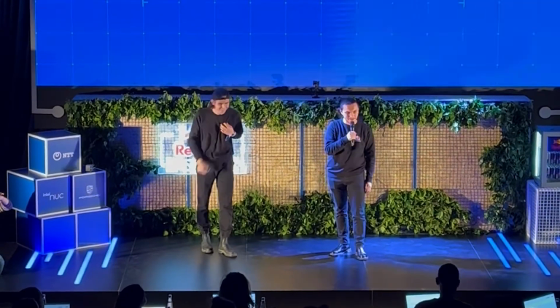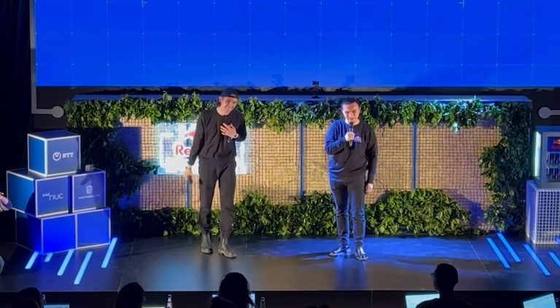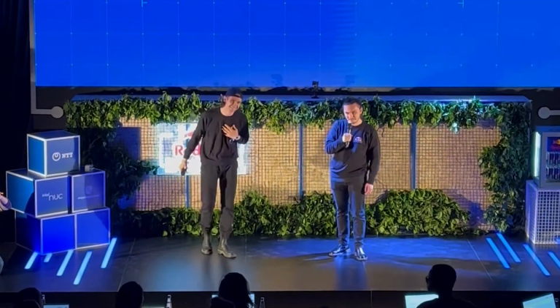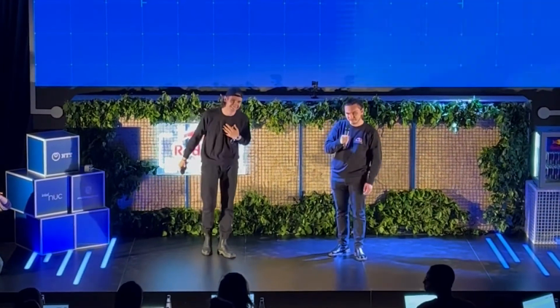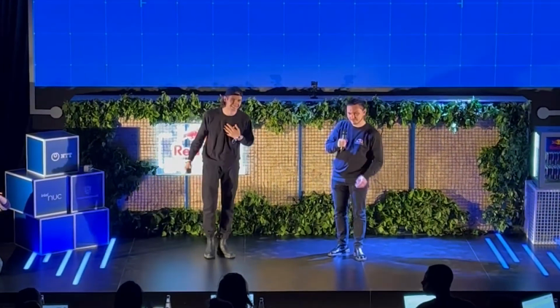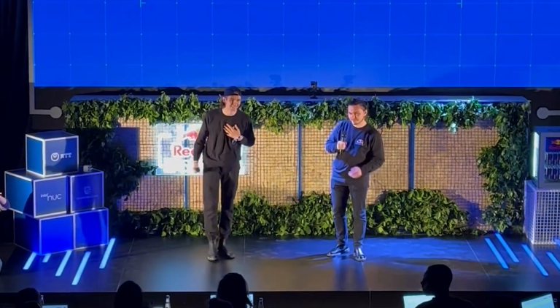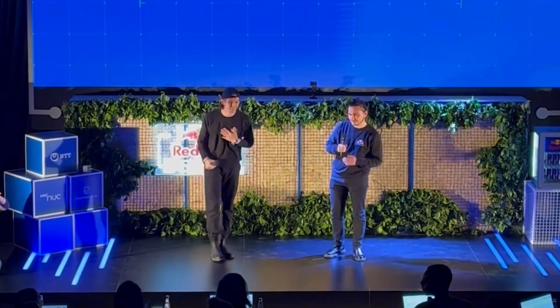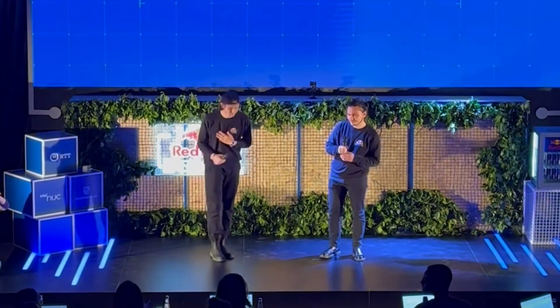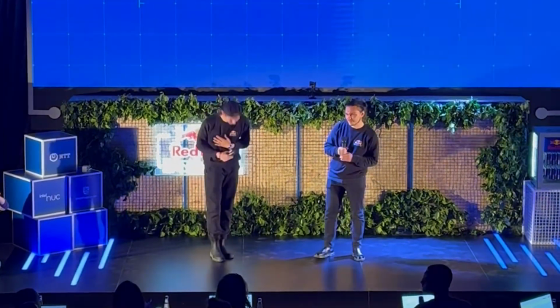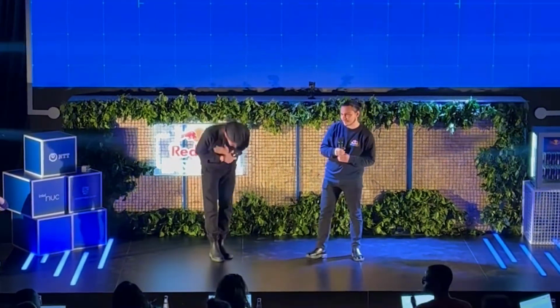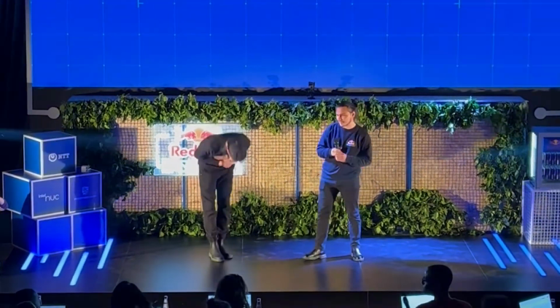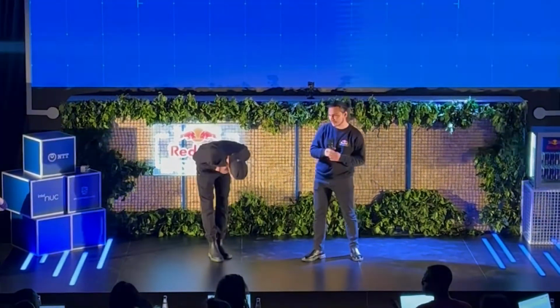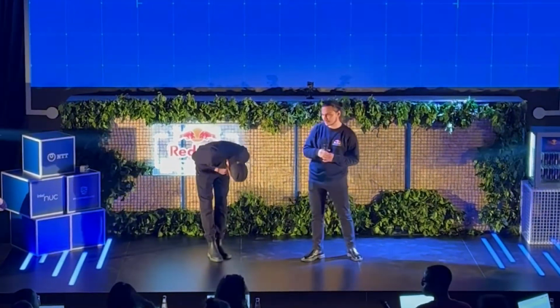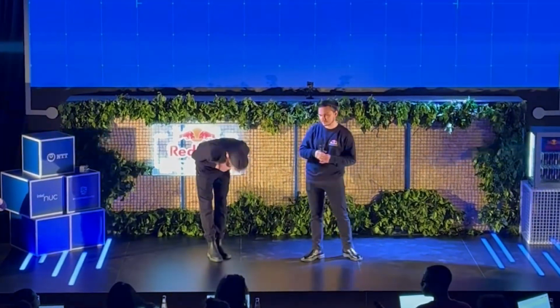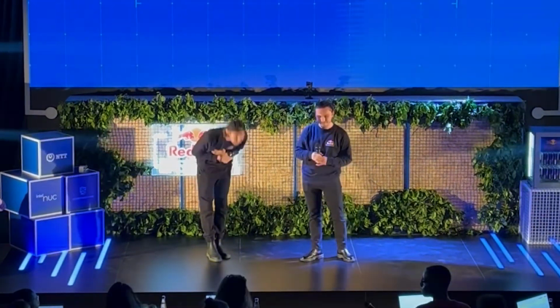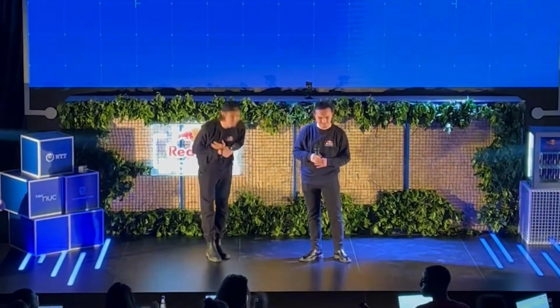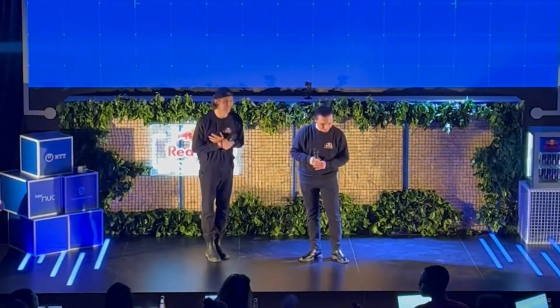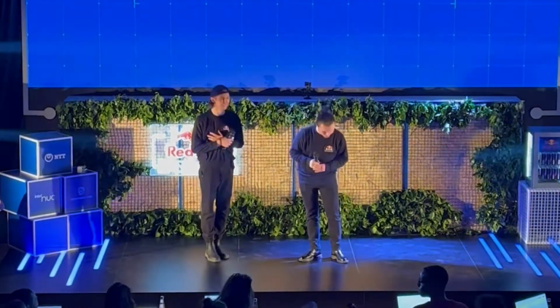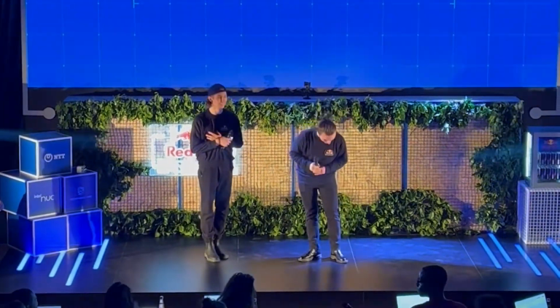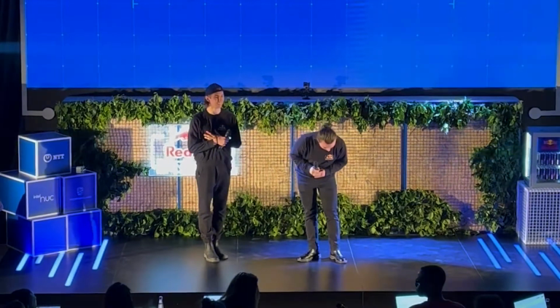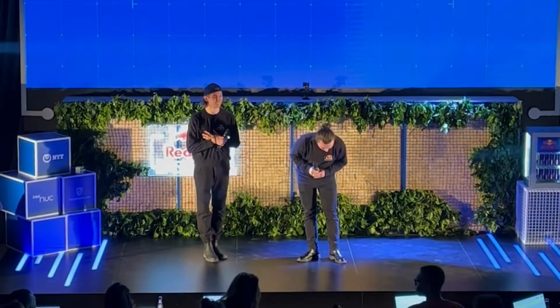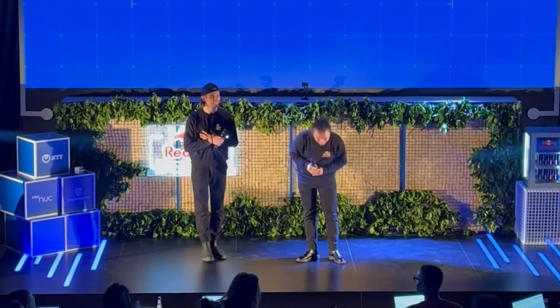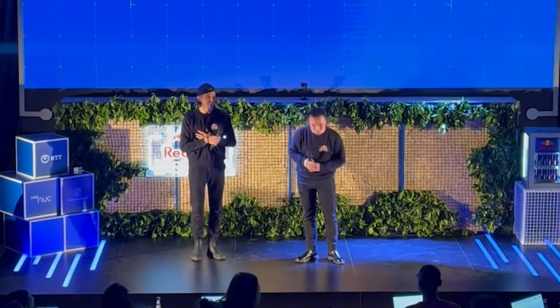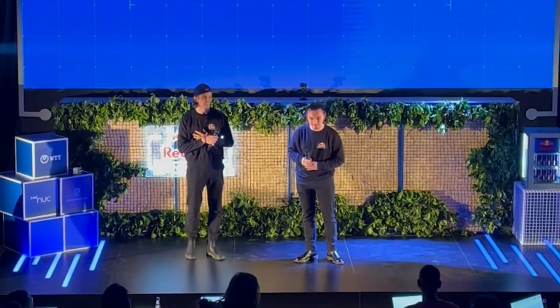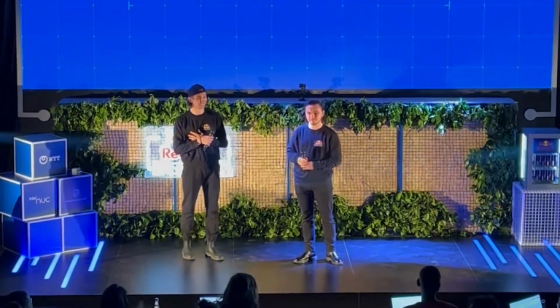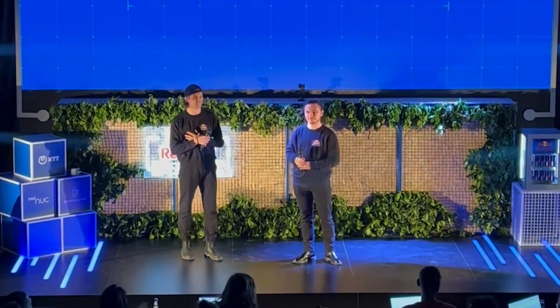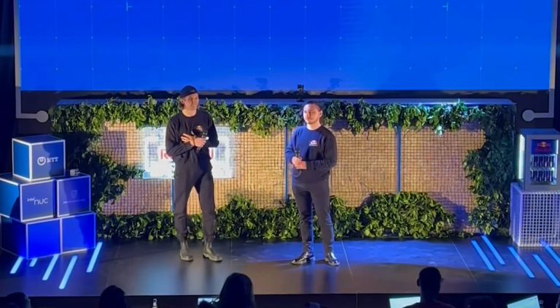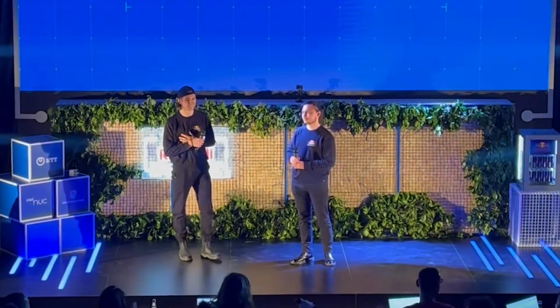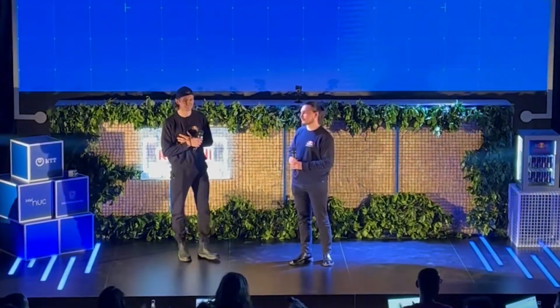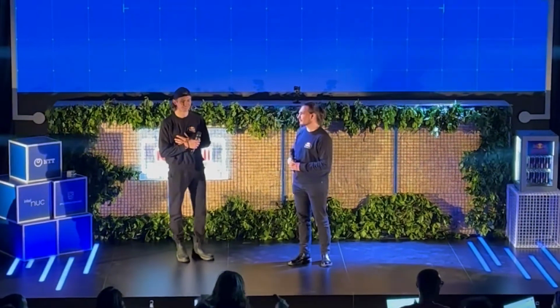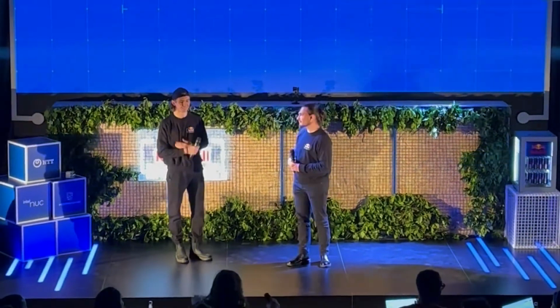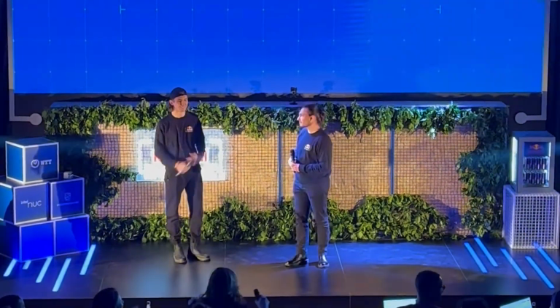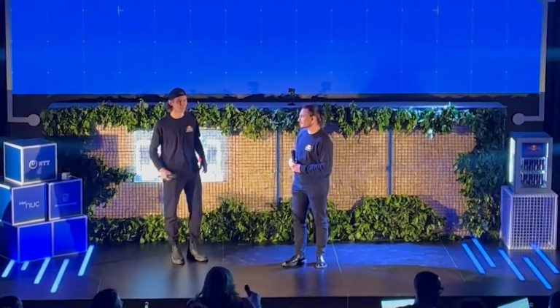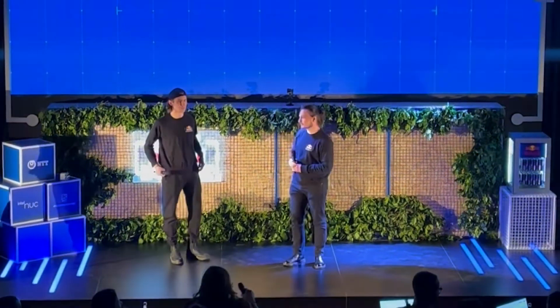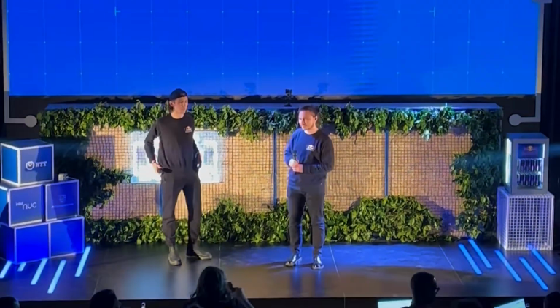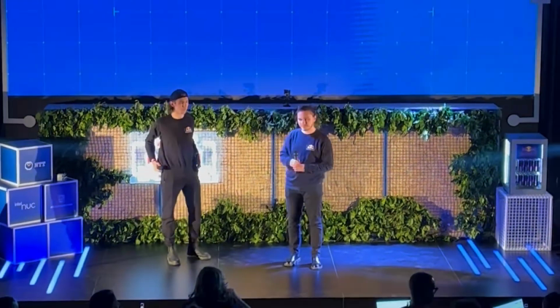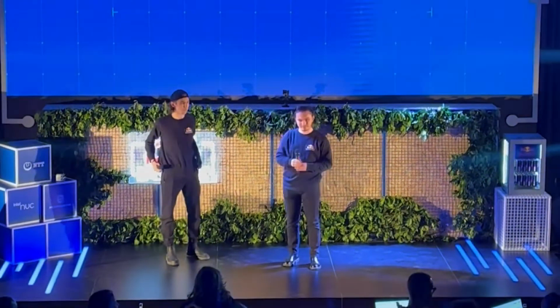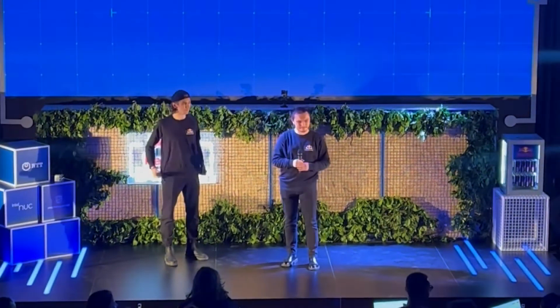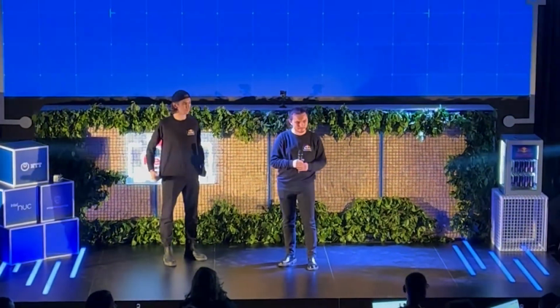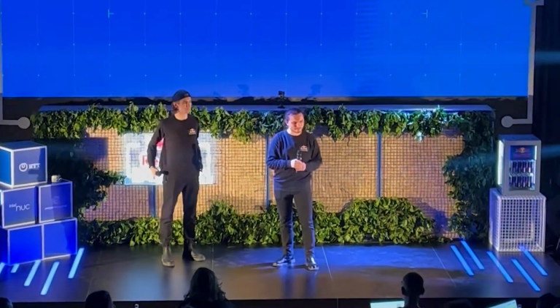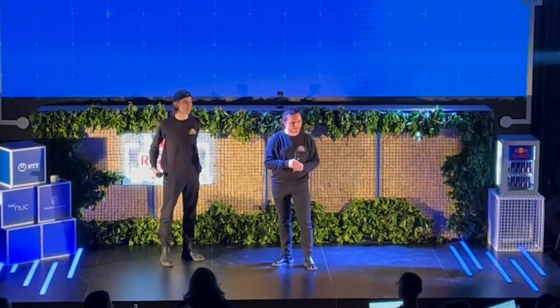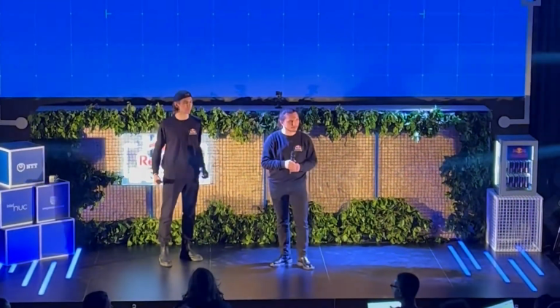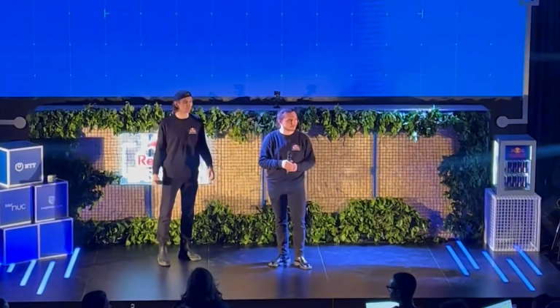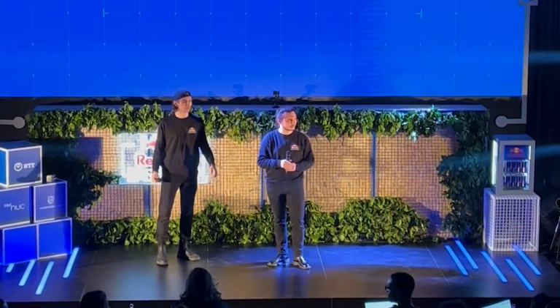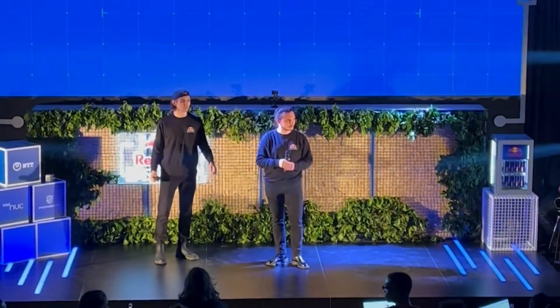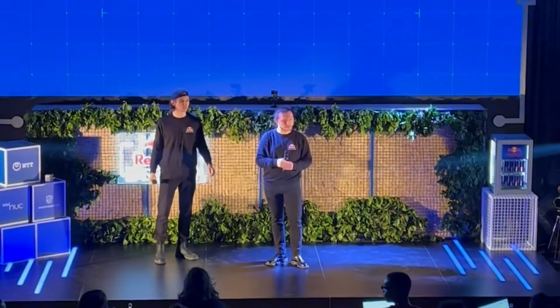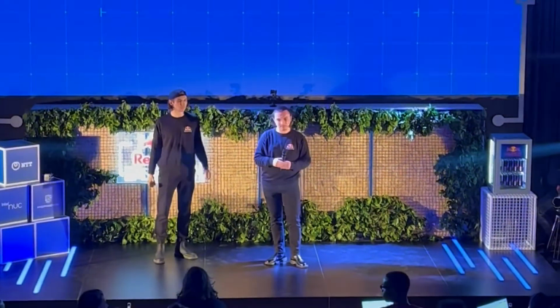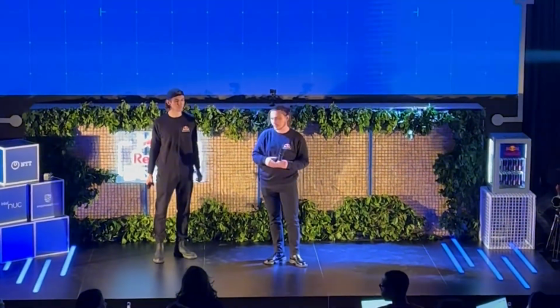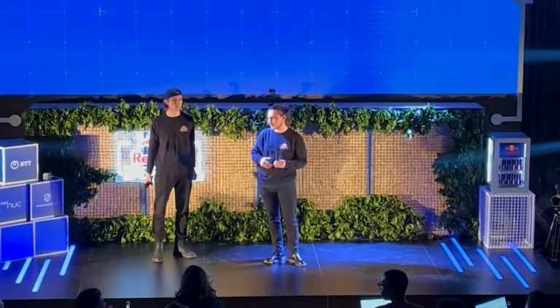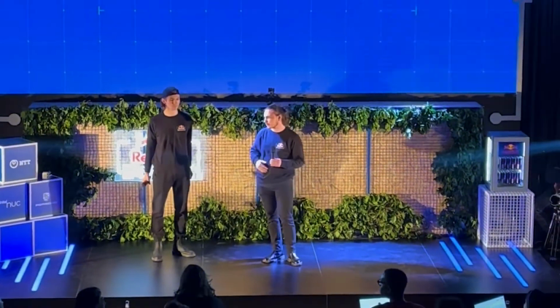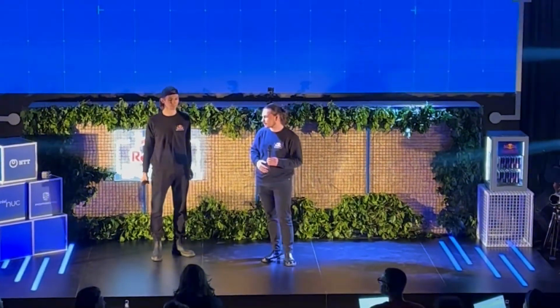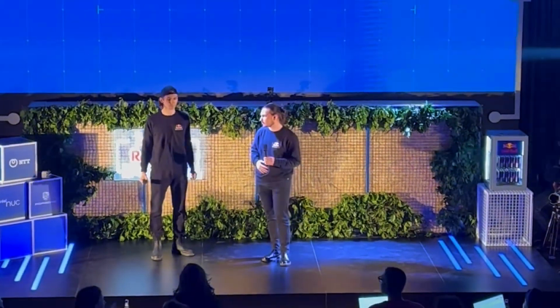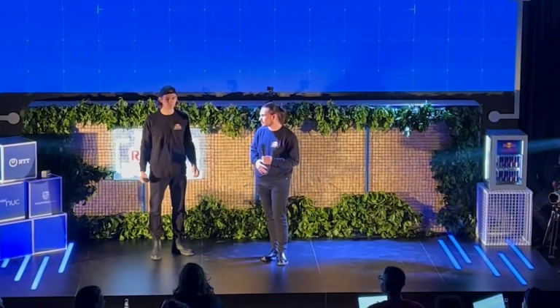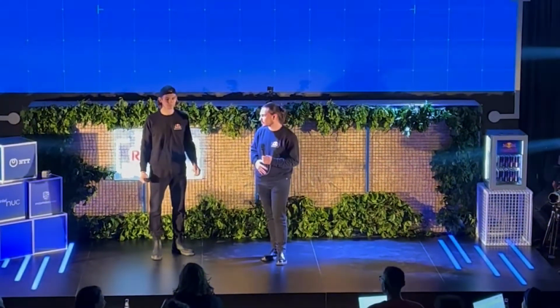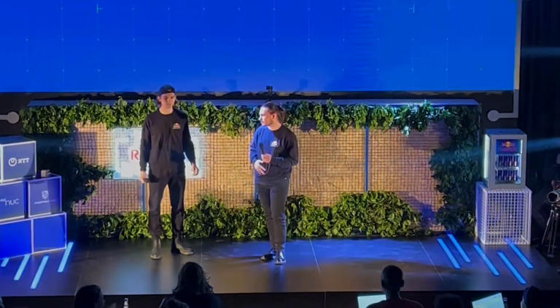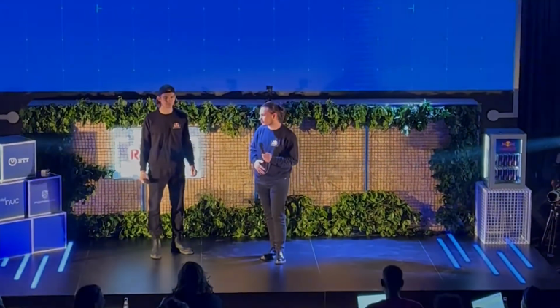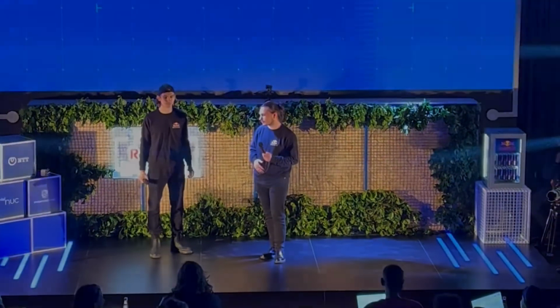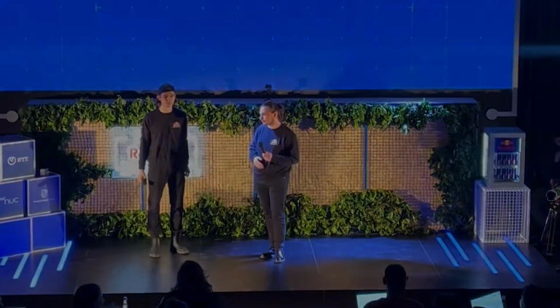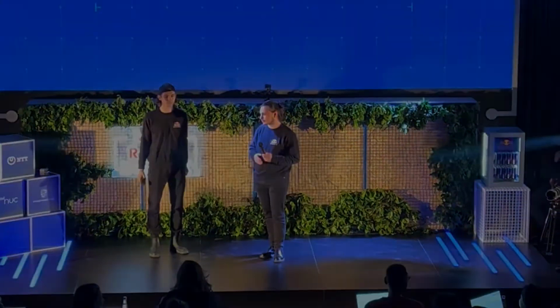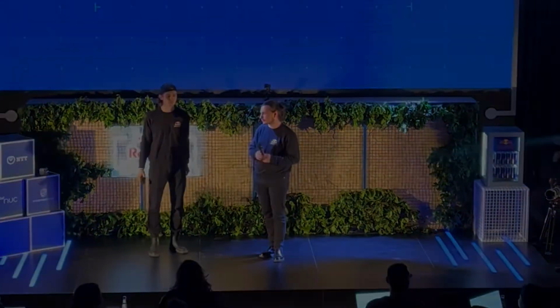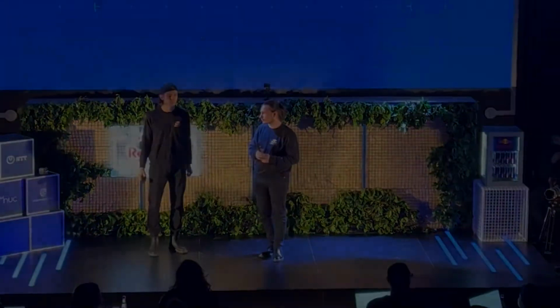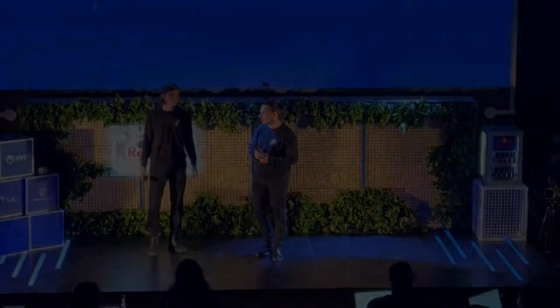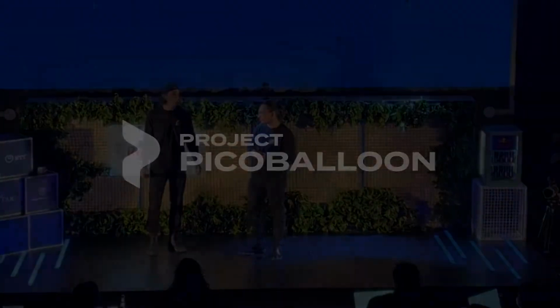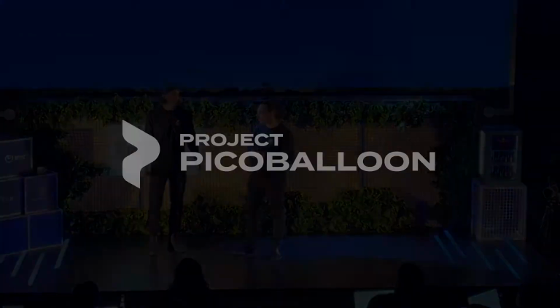Thank you so much. Wow, well done. Thank you so much, guys.